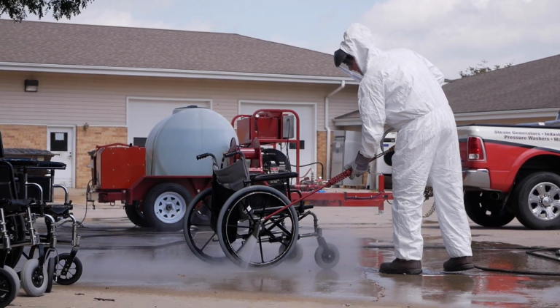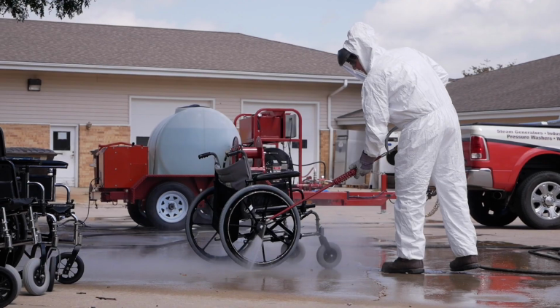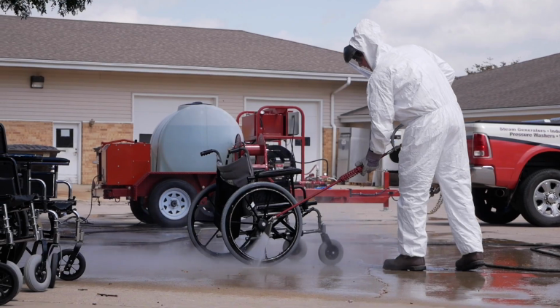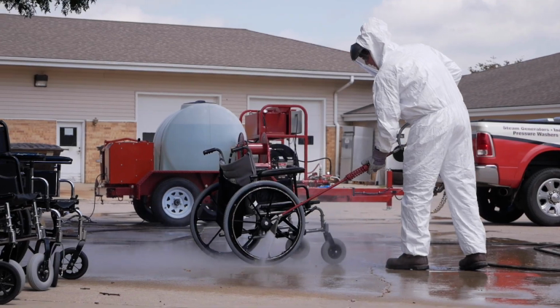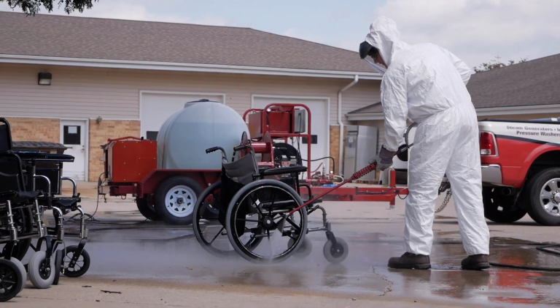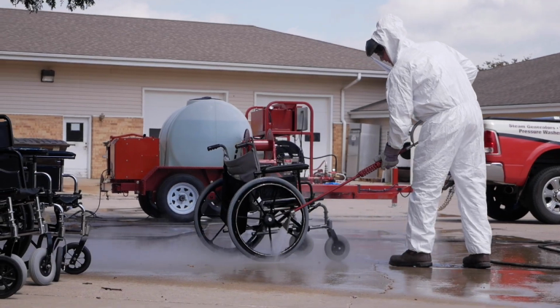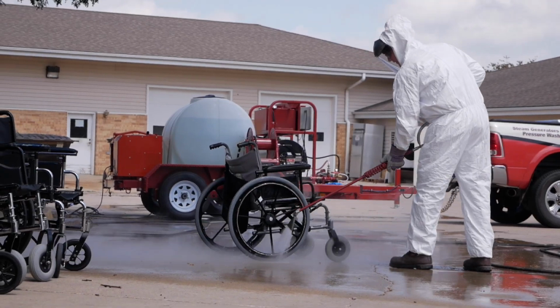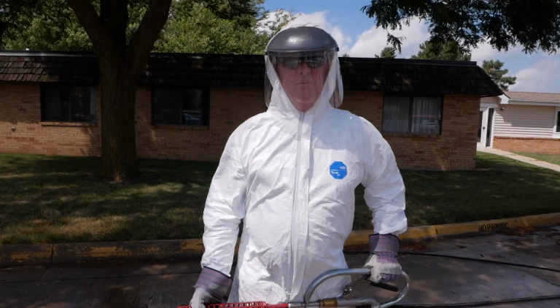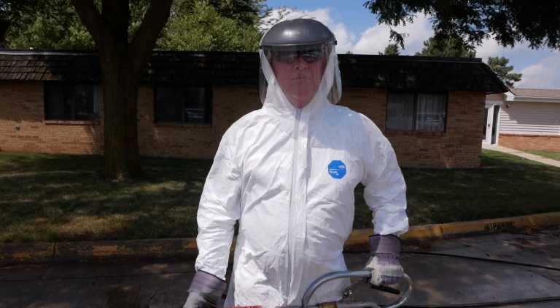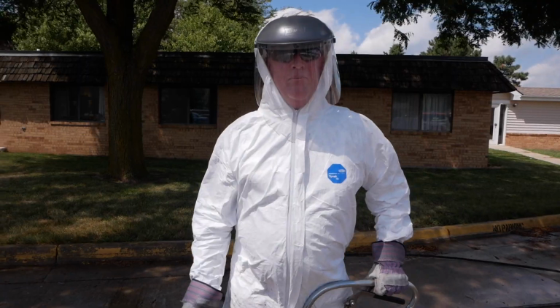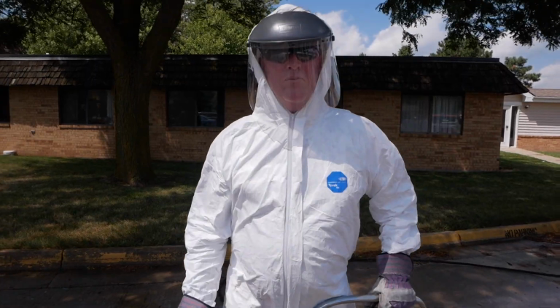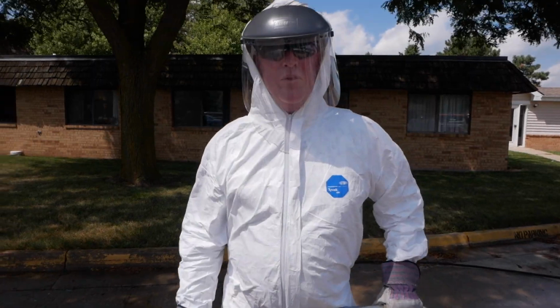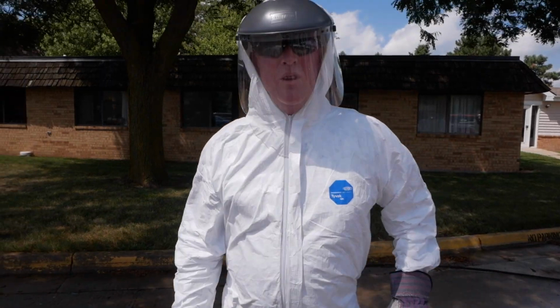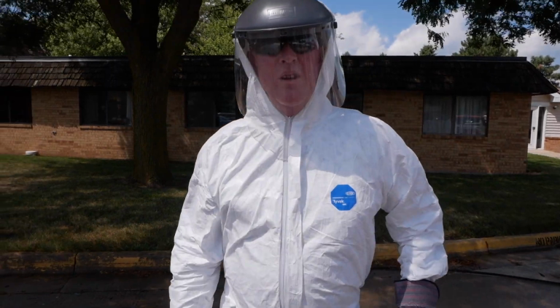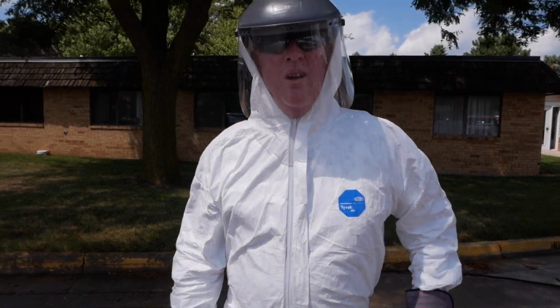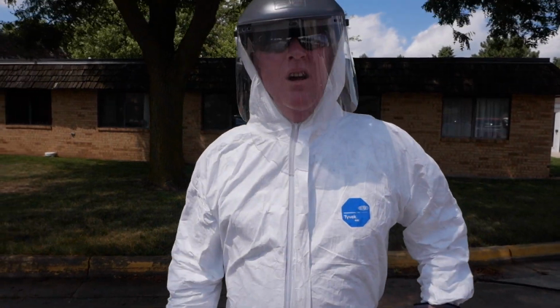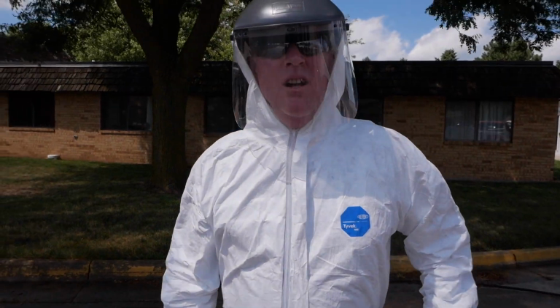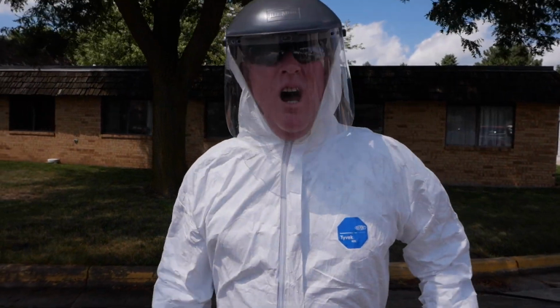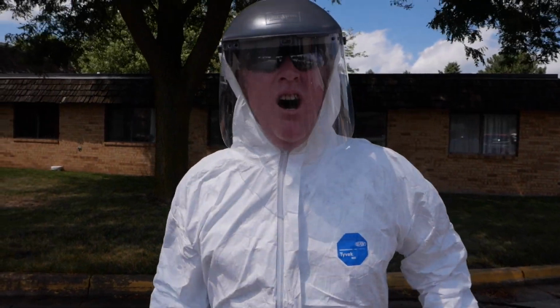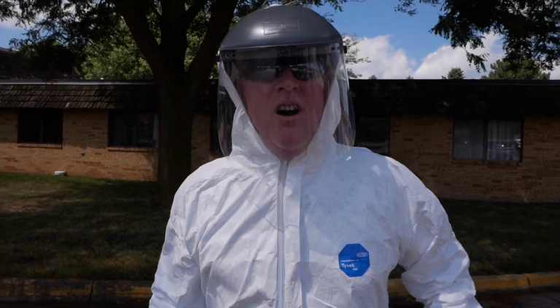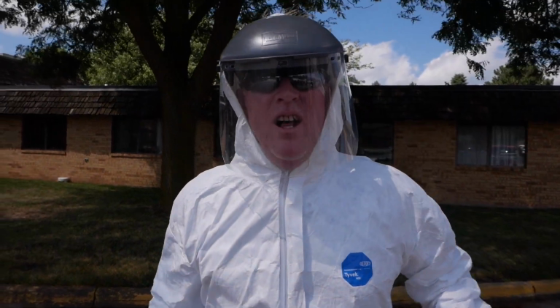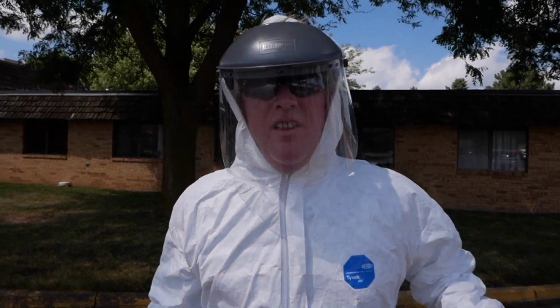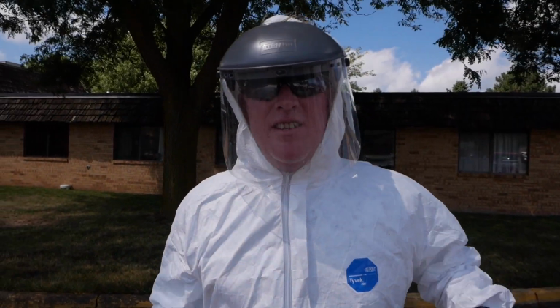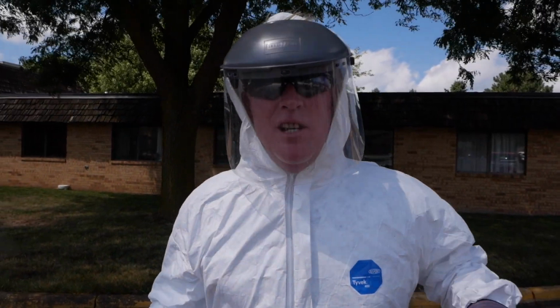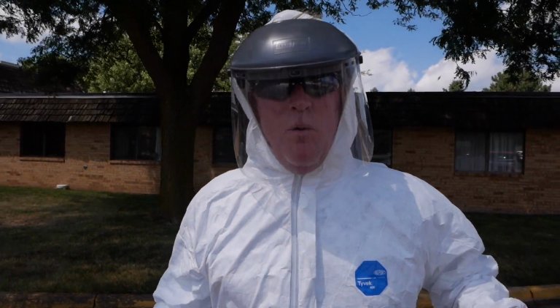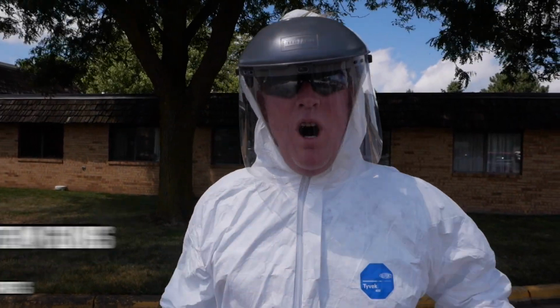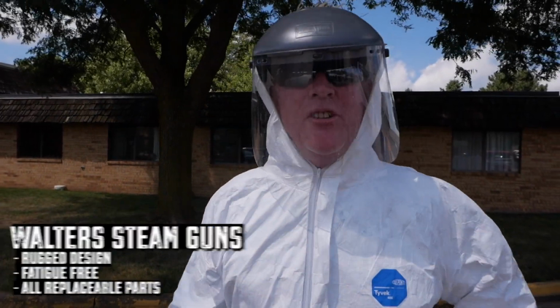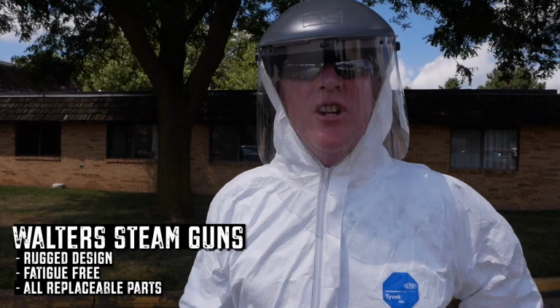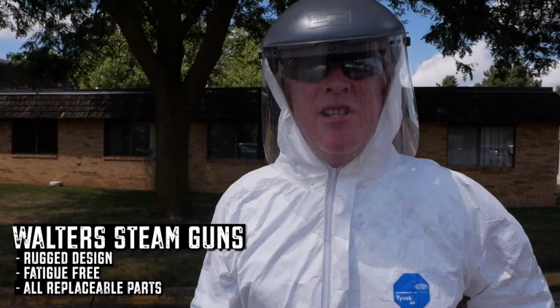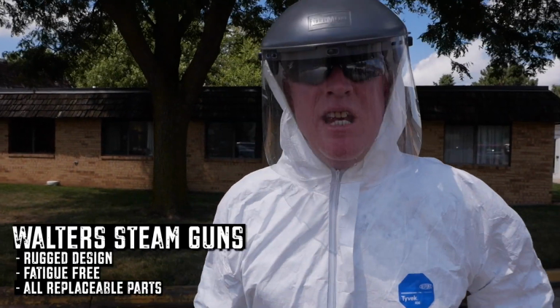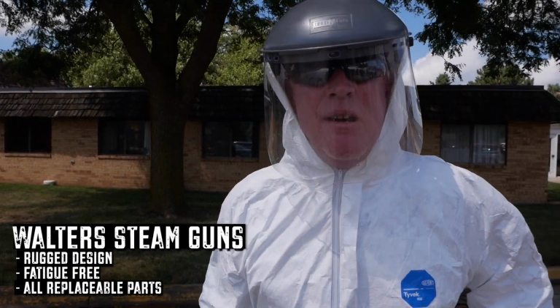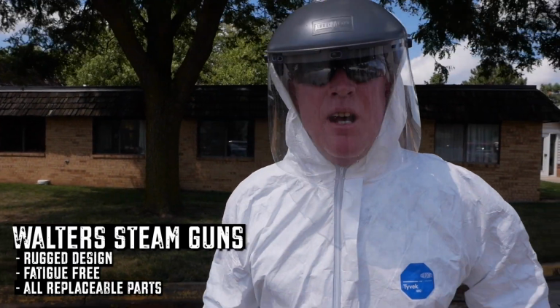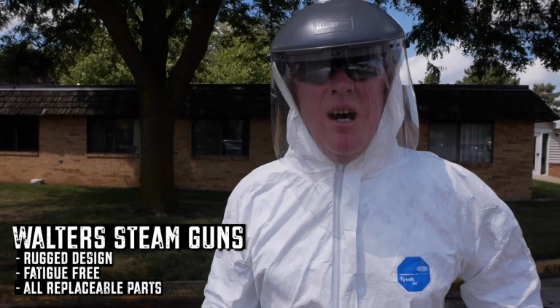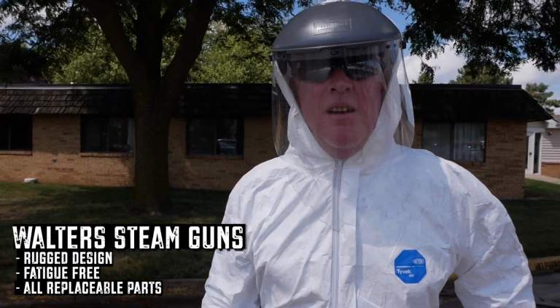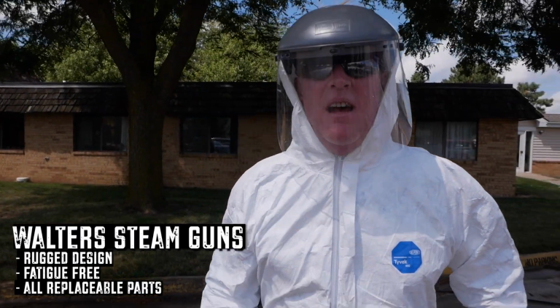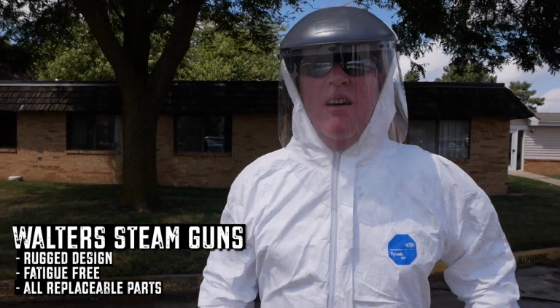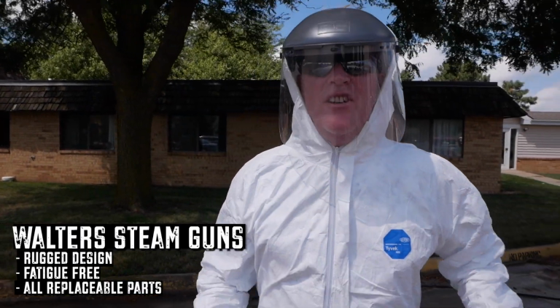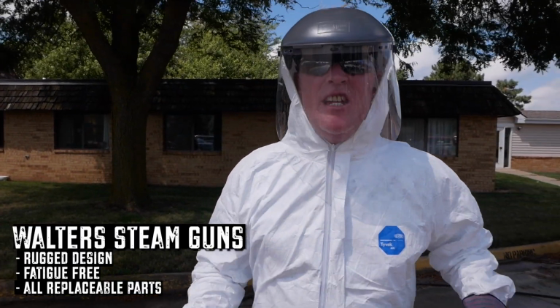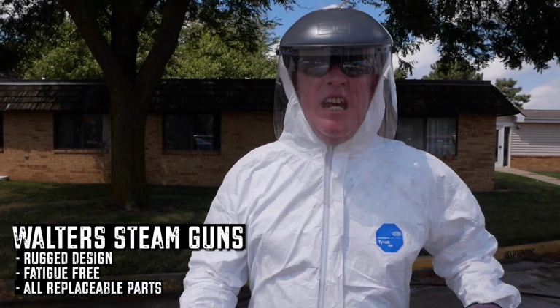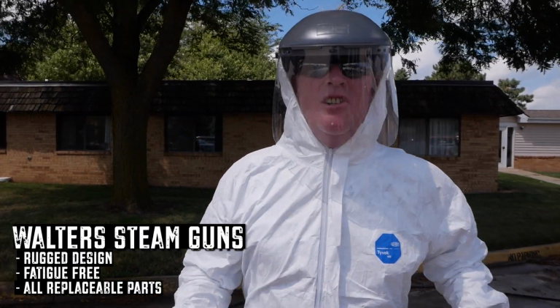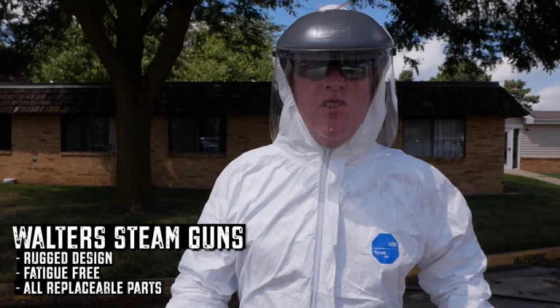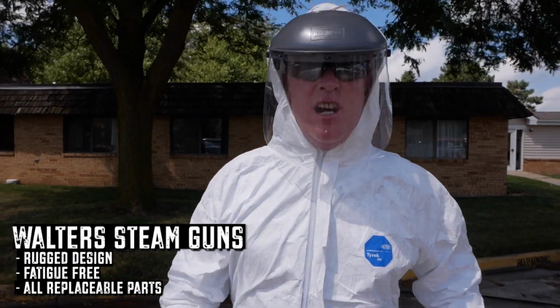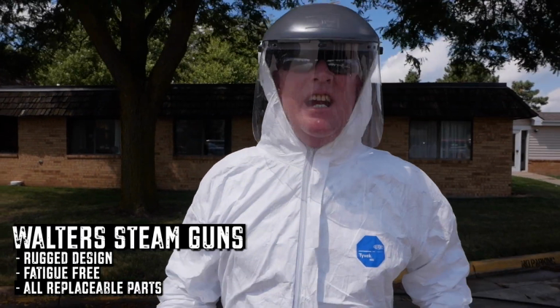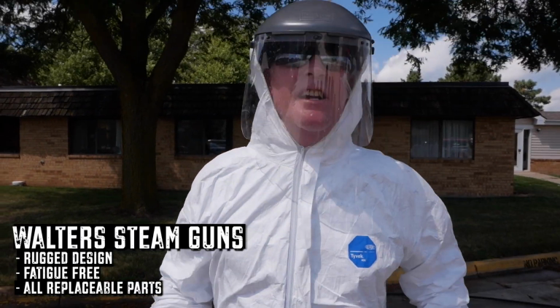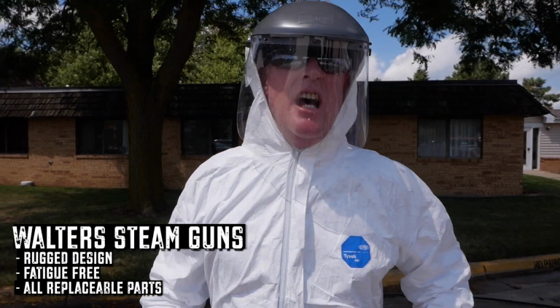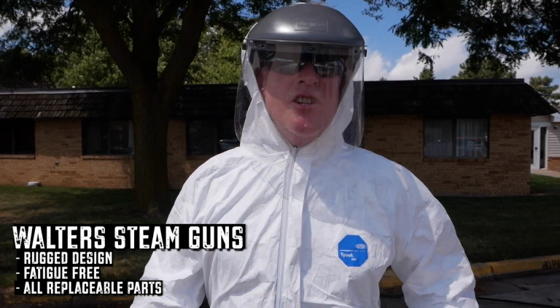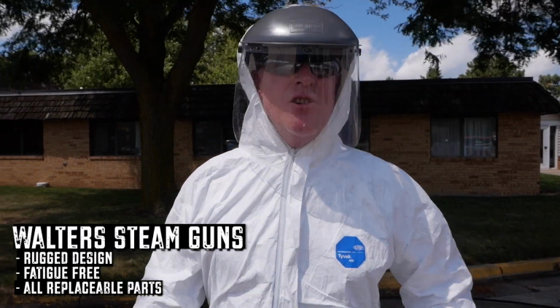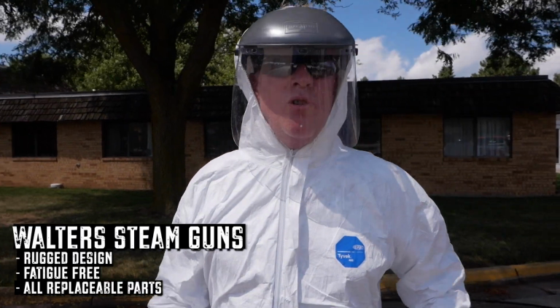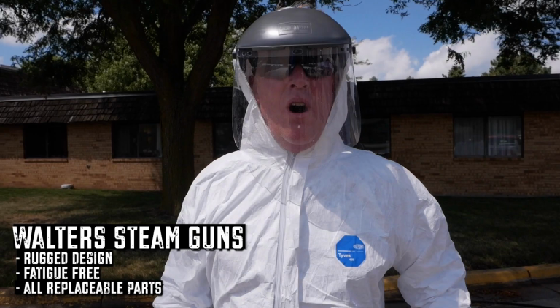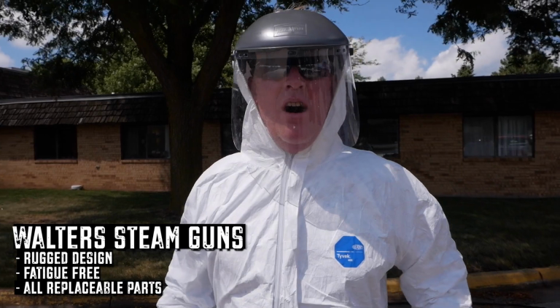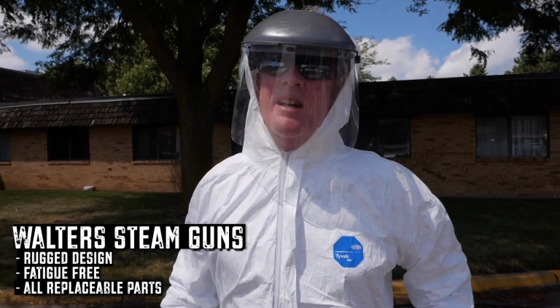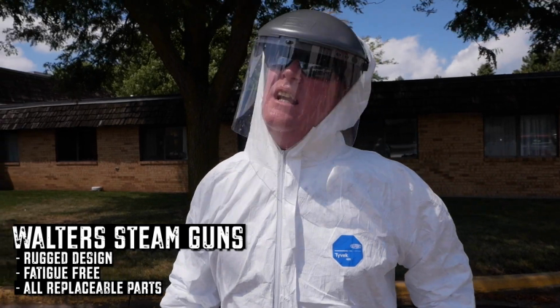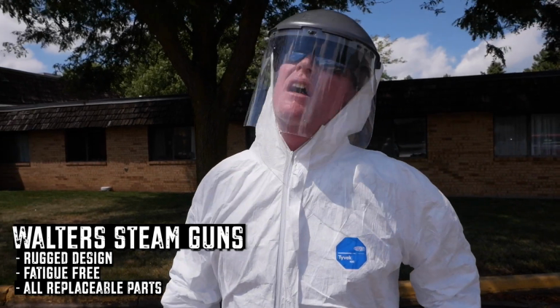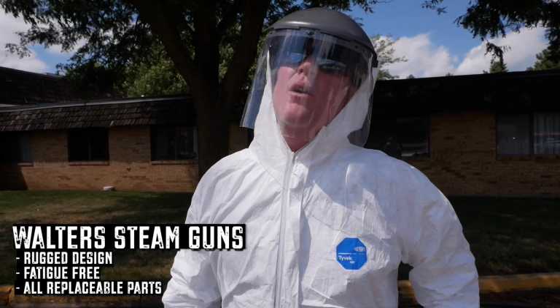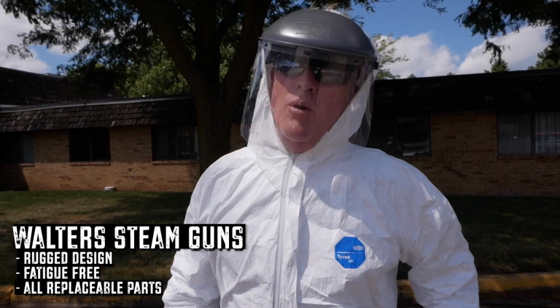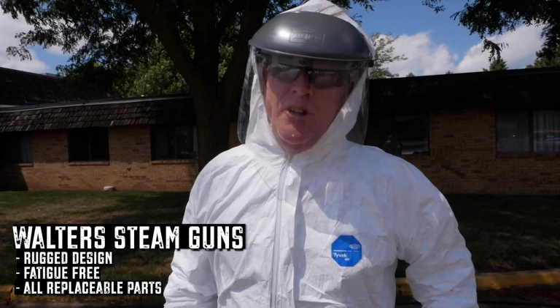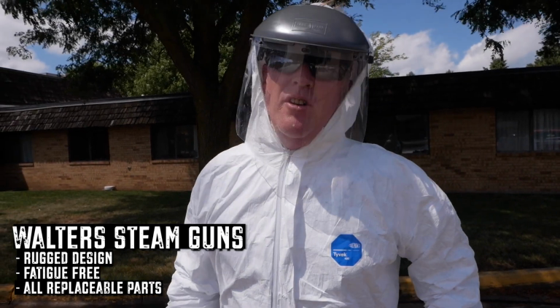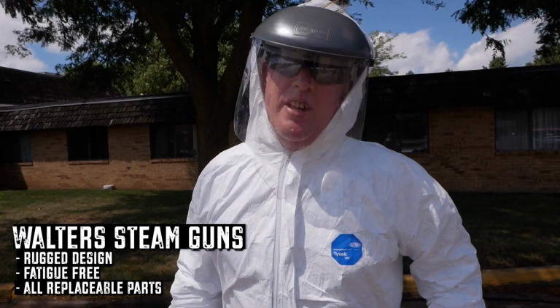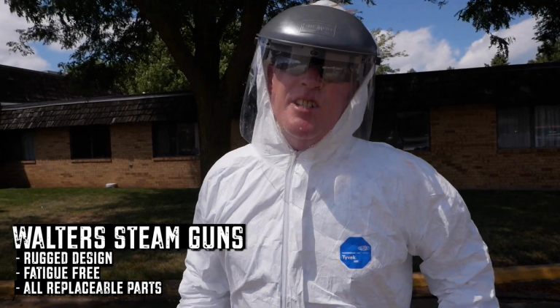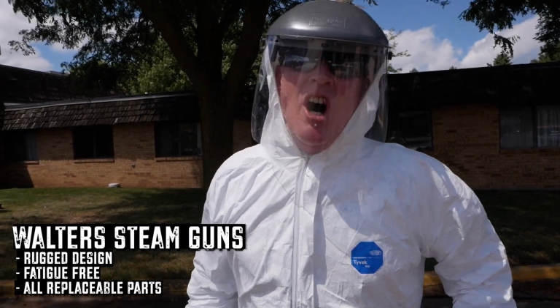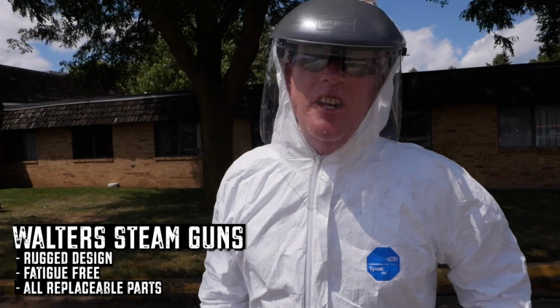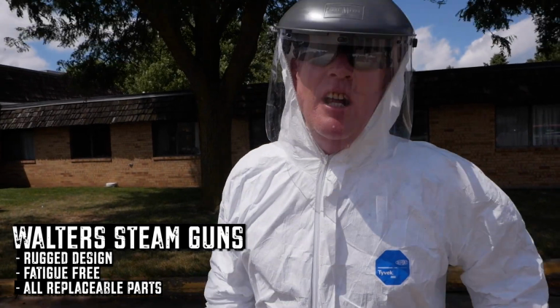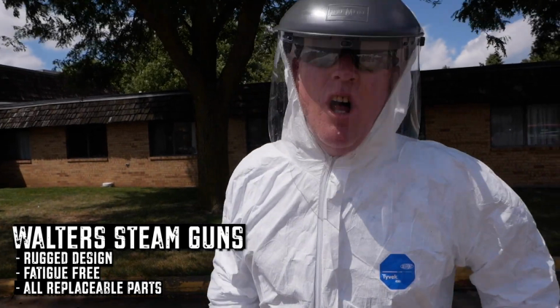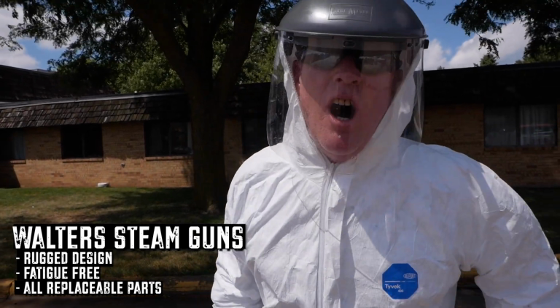What, are you tired? No, this is a Walters steam gun. Fatigue free, industrial quality. We'll do this all day long.